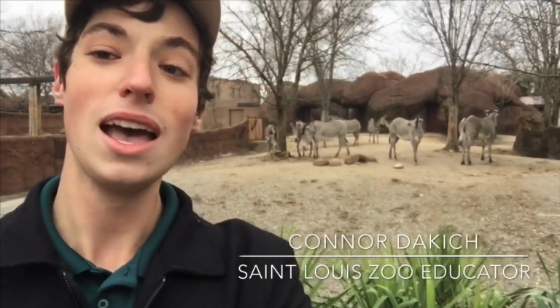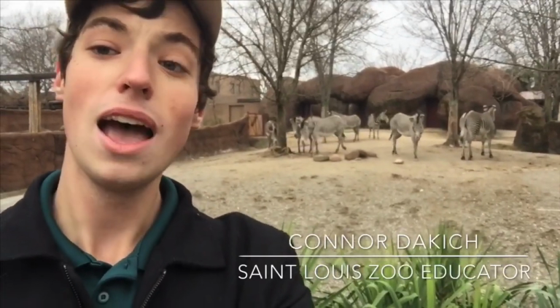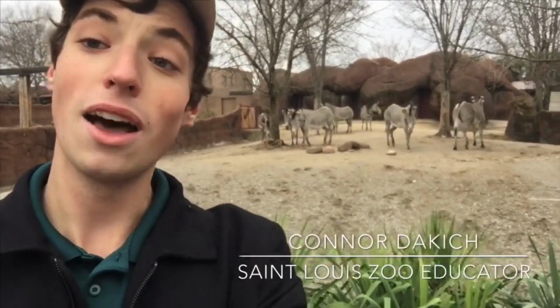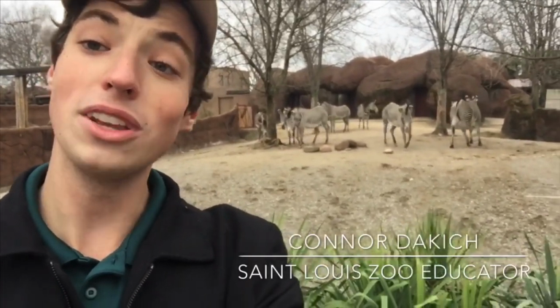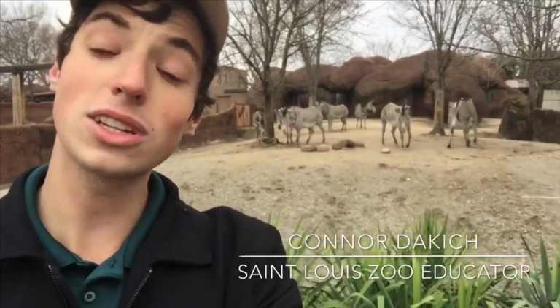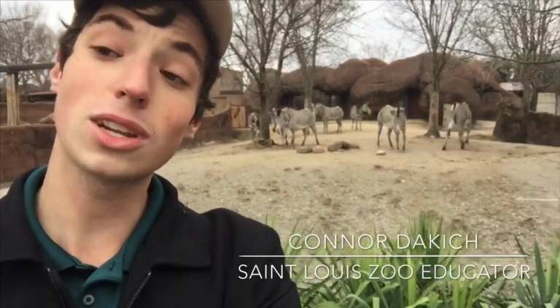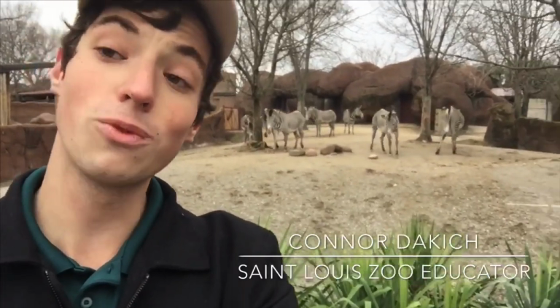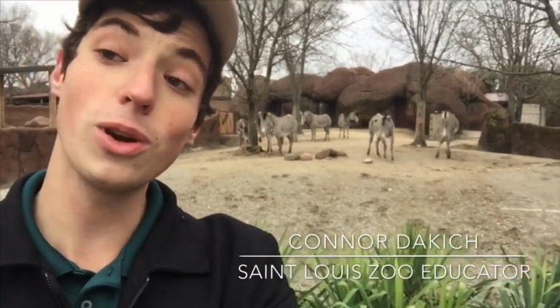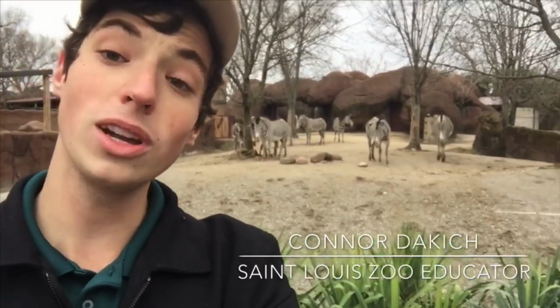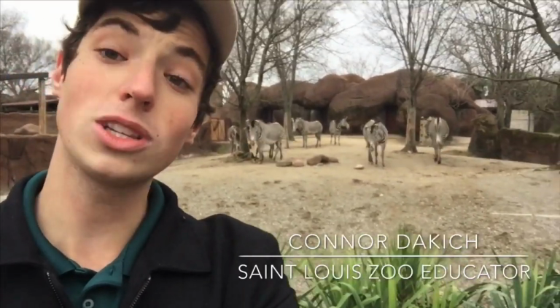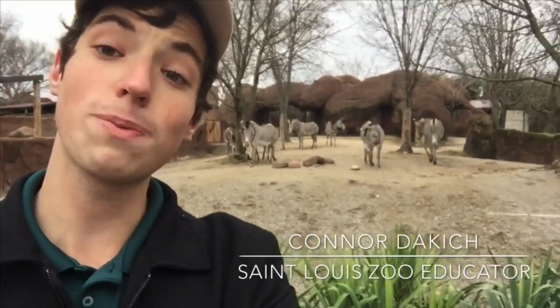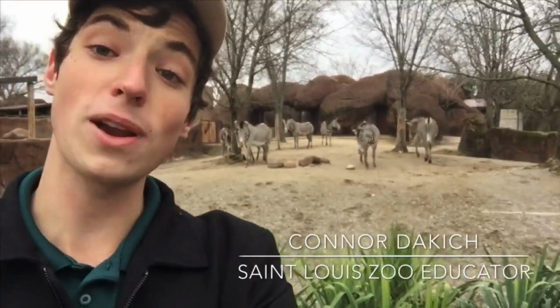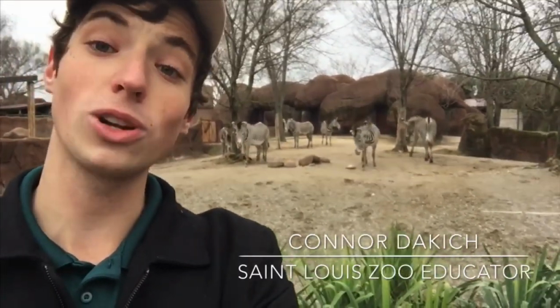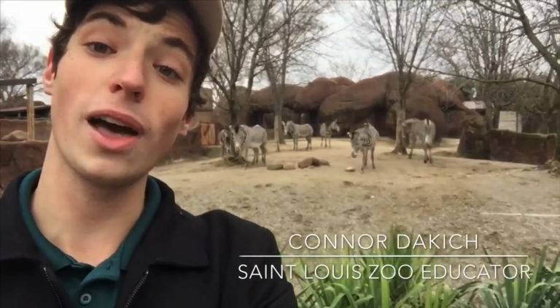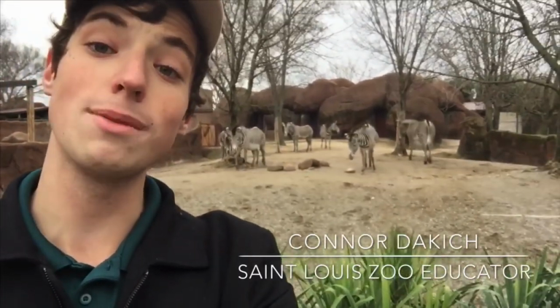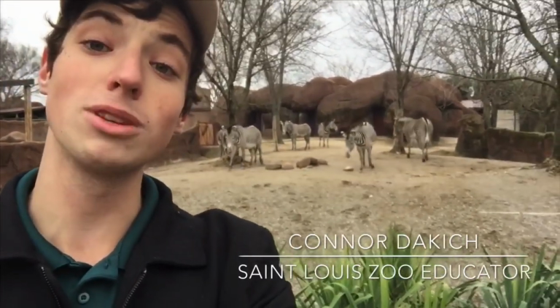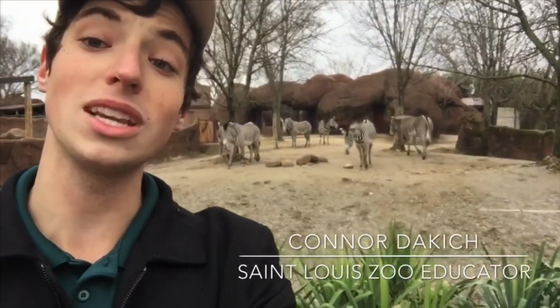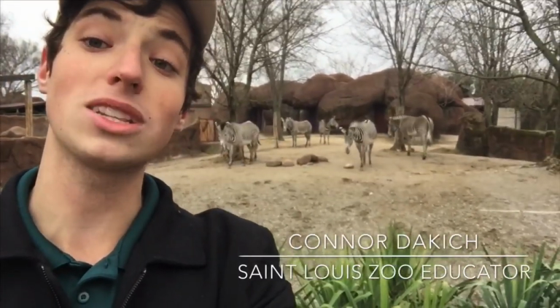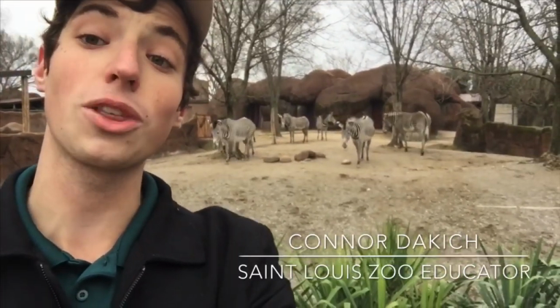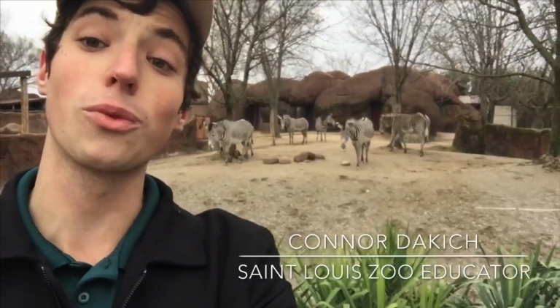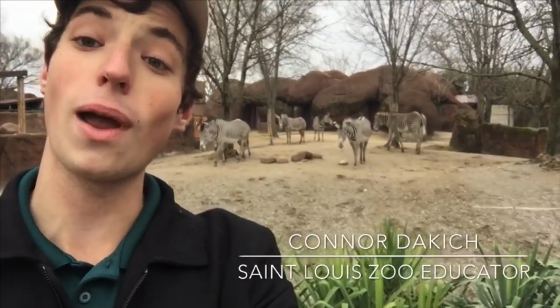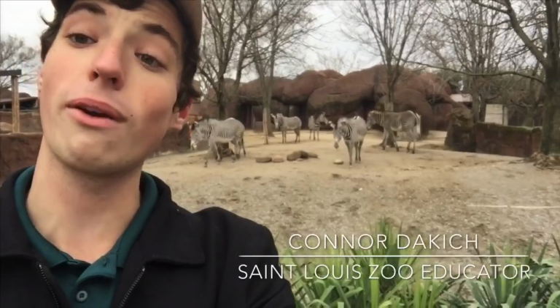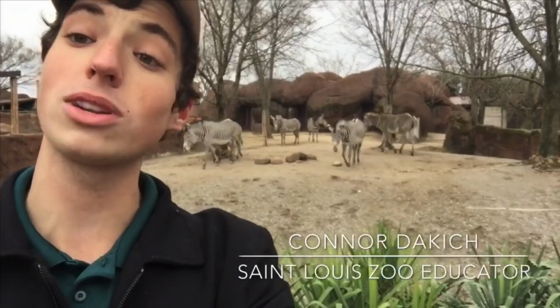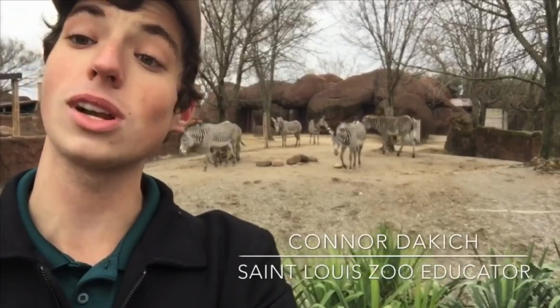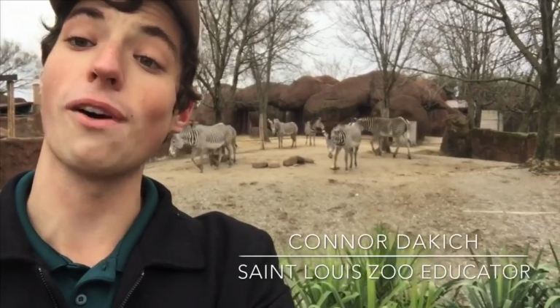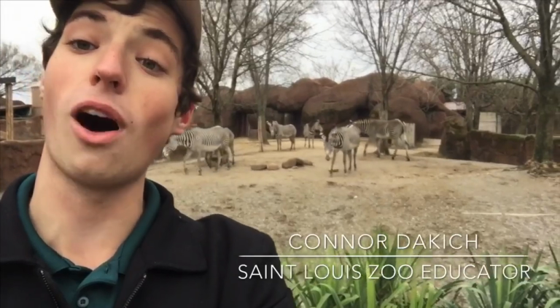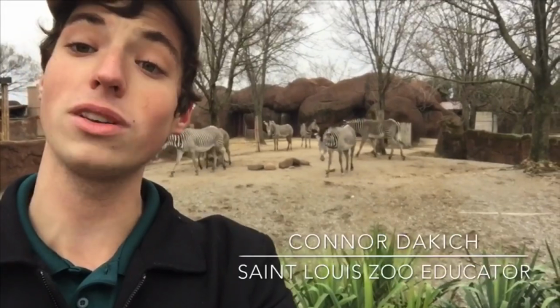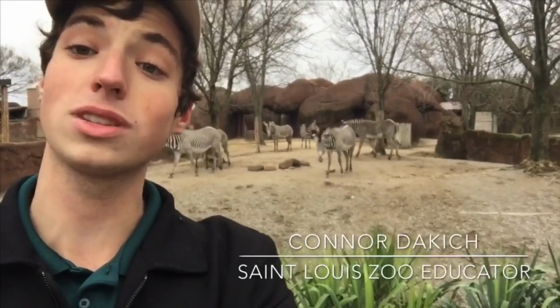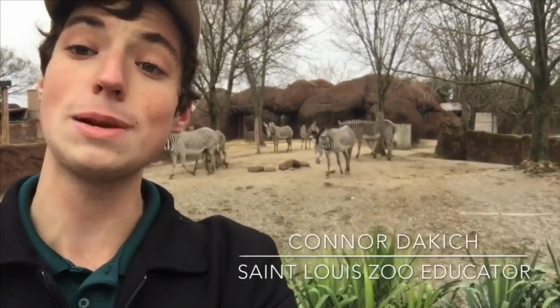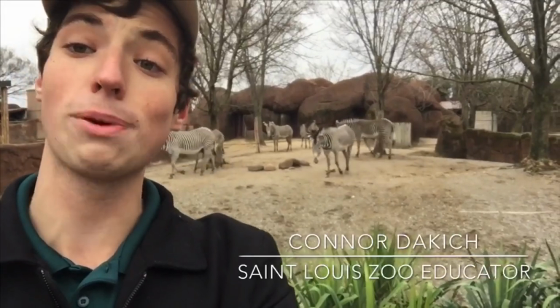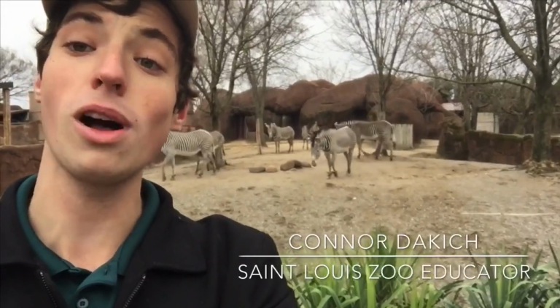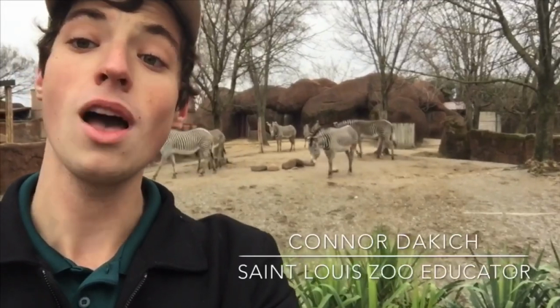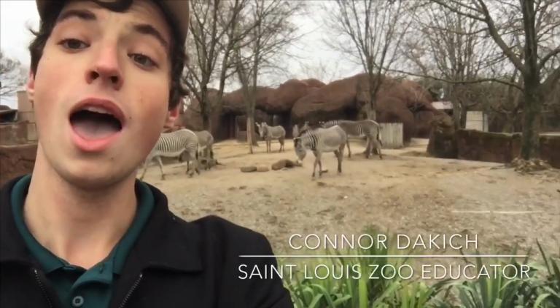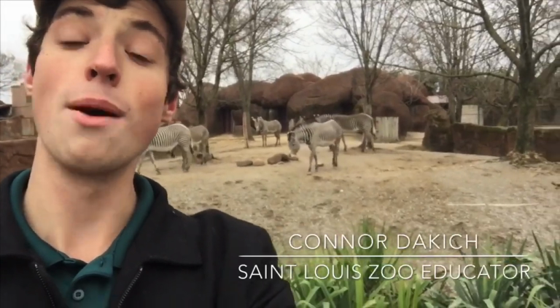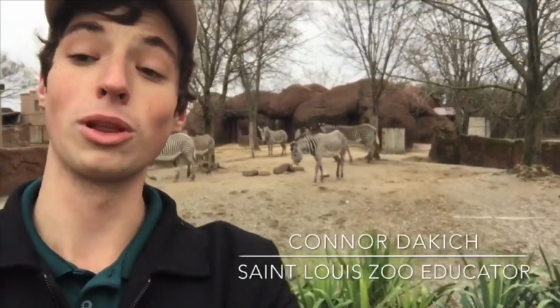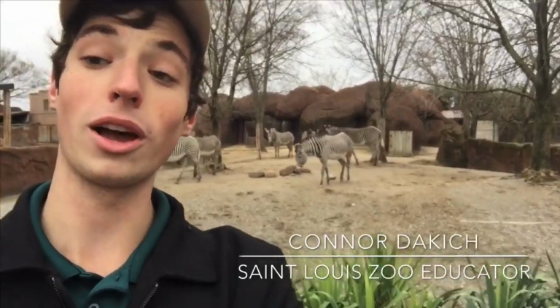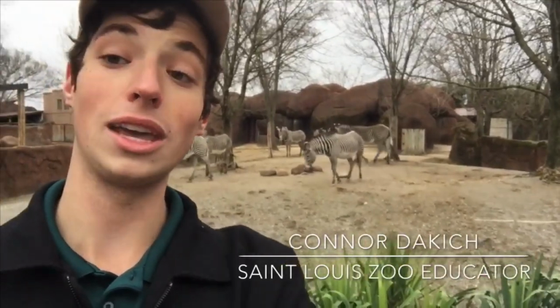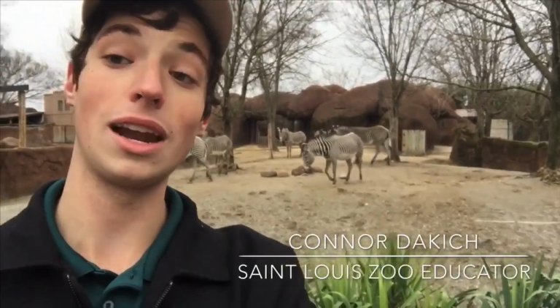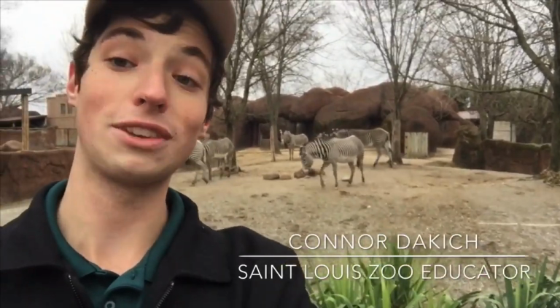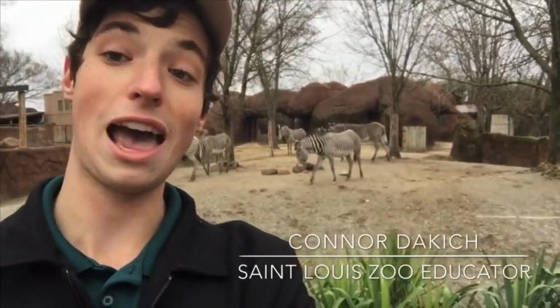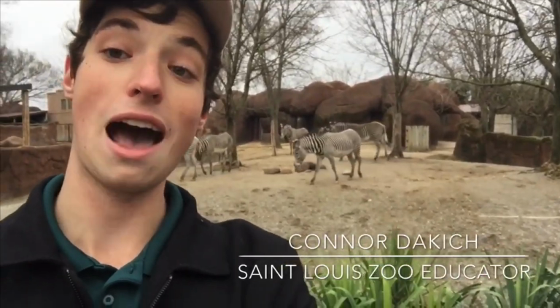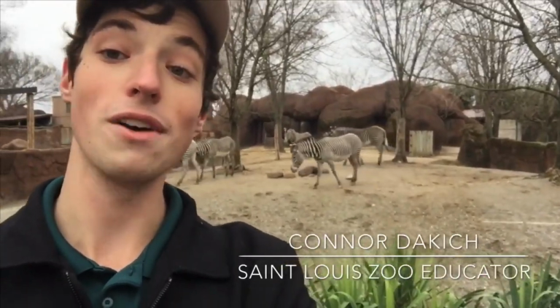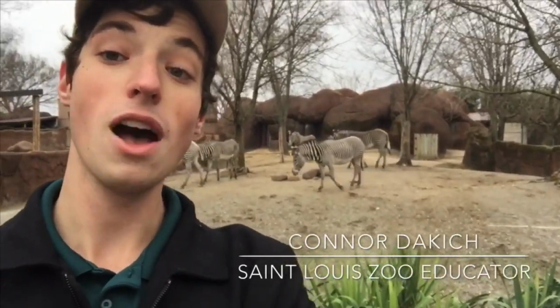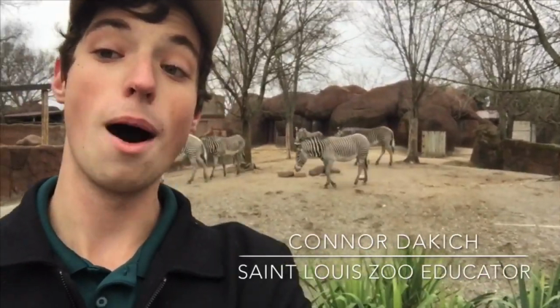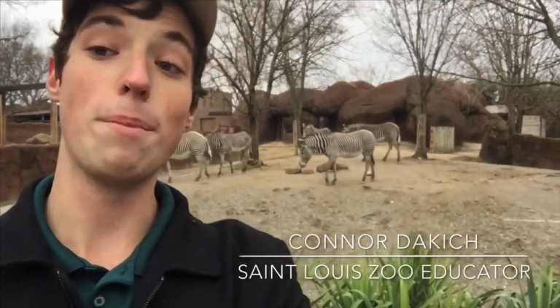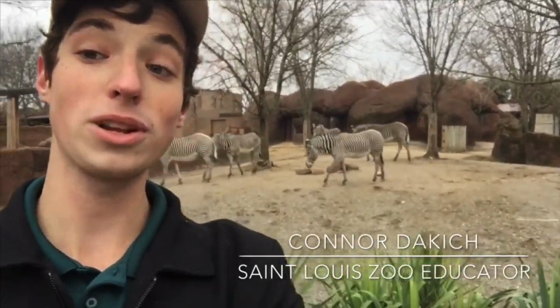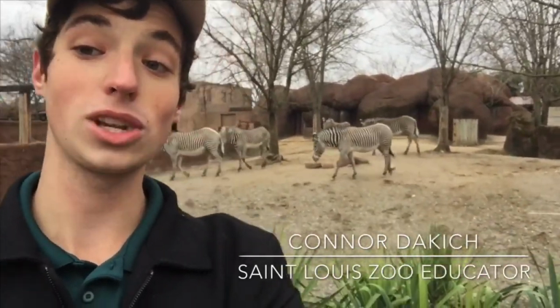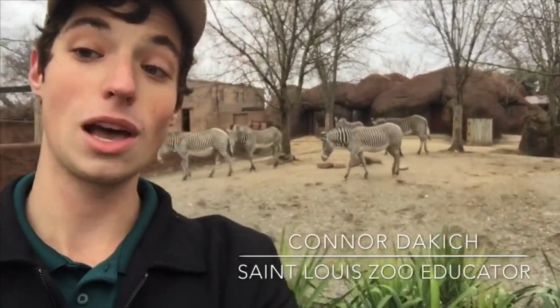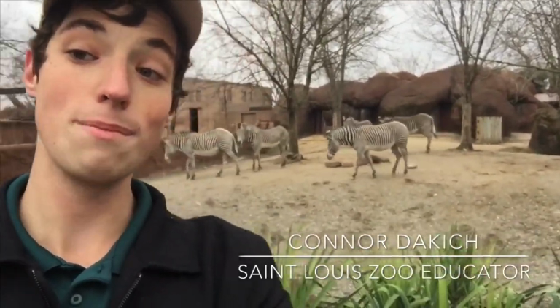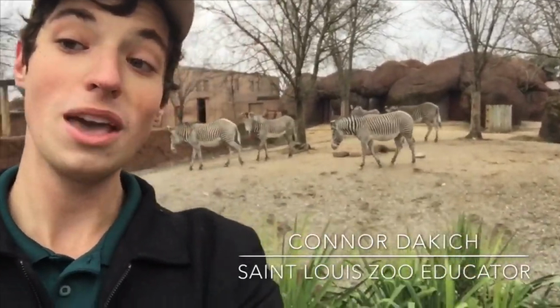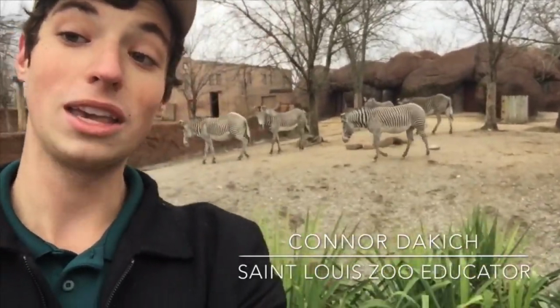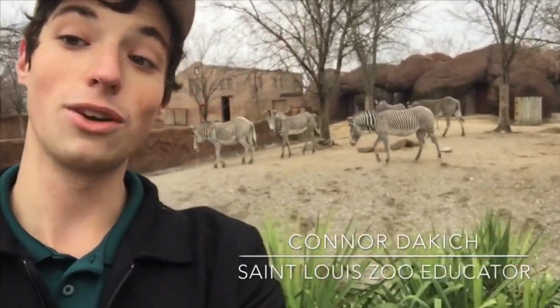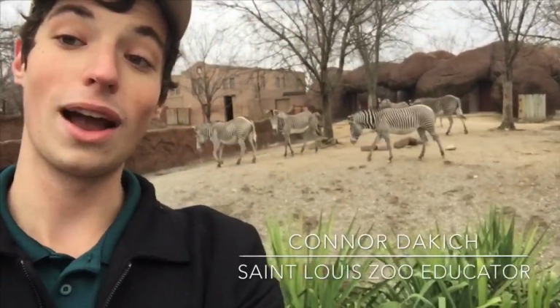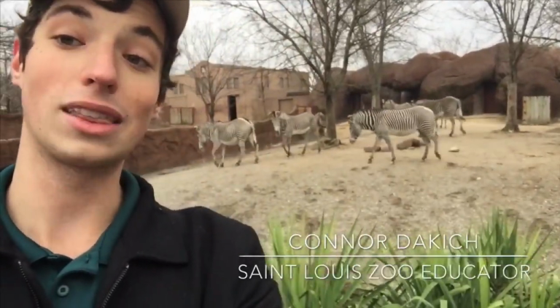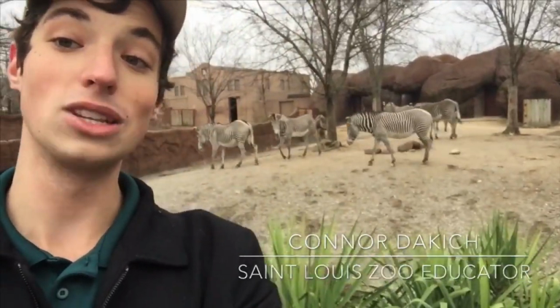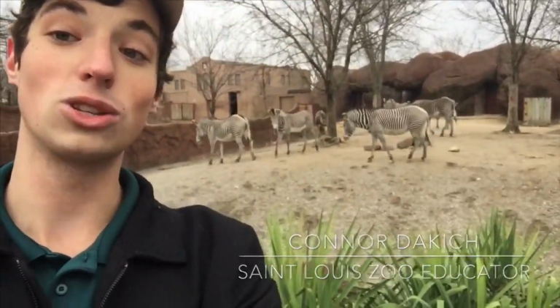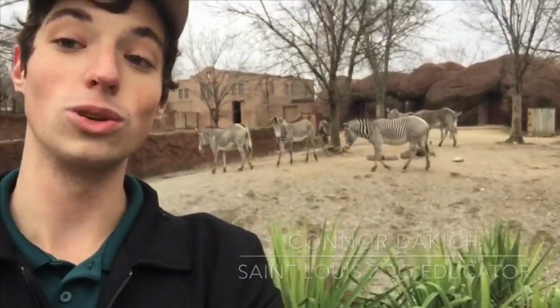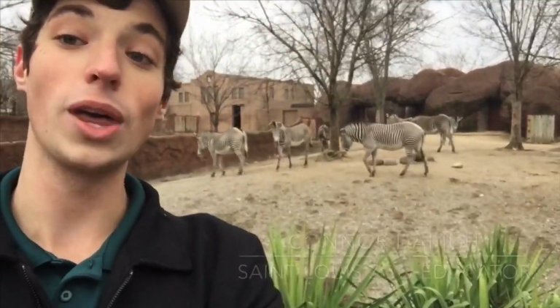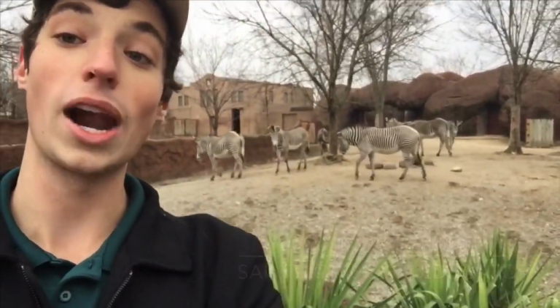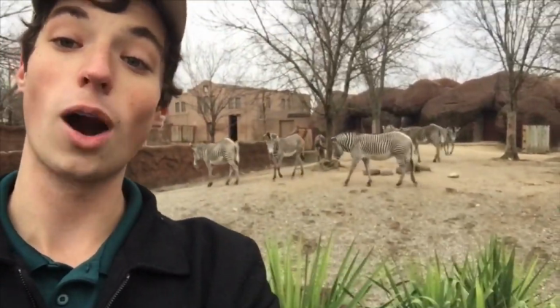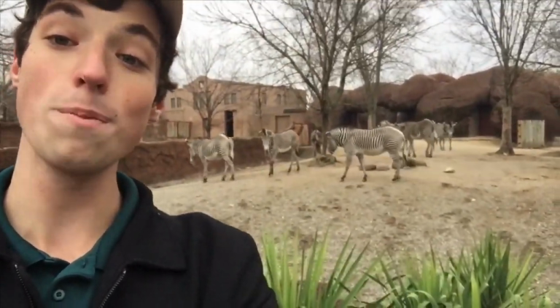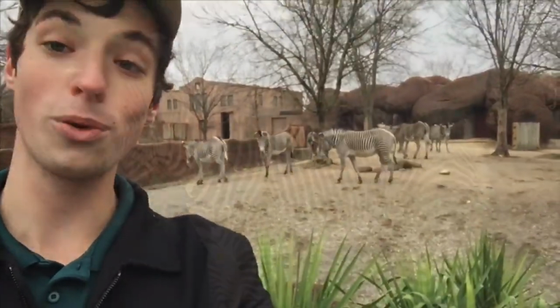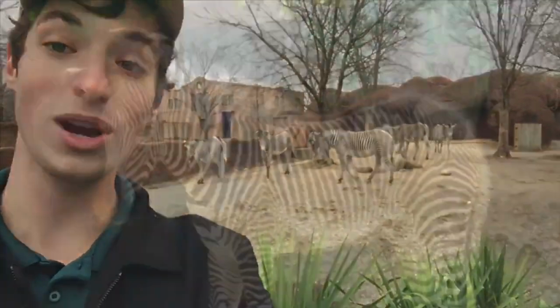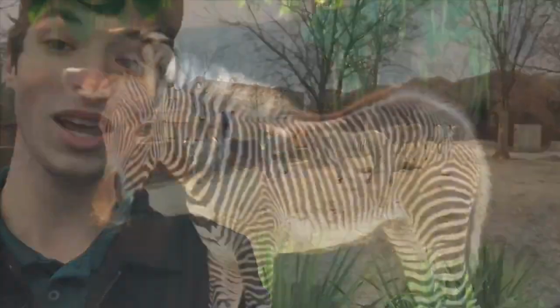Now these are some really special animals. These are the rarest of all zebra, and we're lucky enough to have a bunch of them here at the zoo that are breeding.